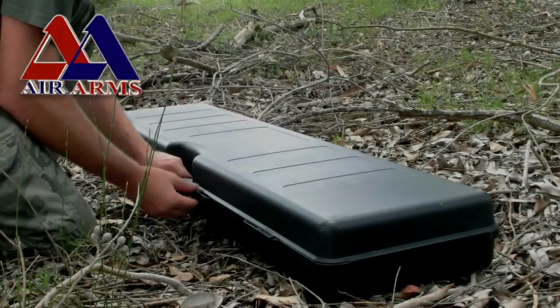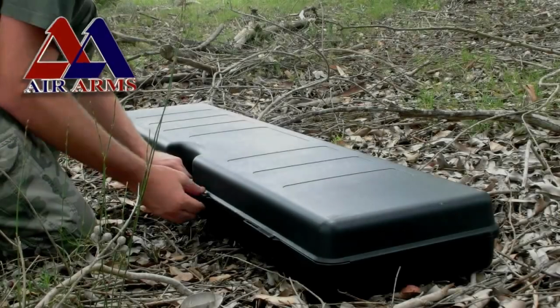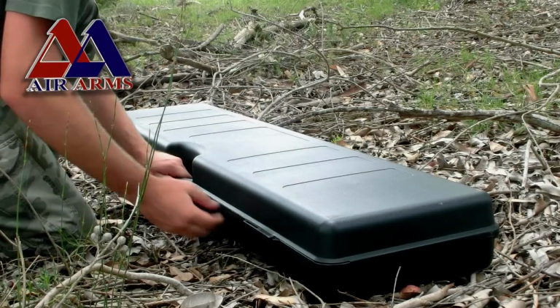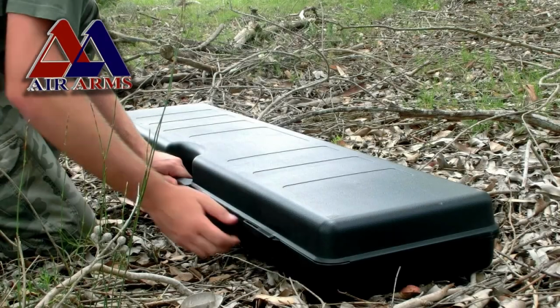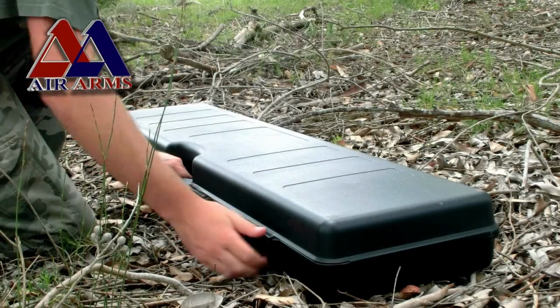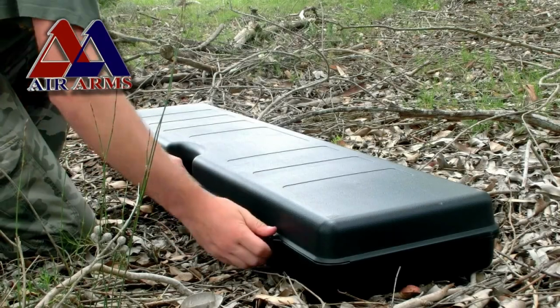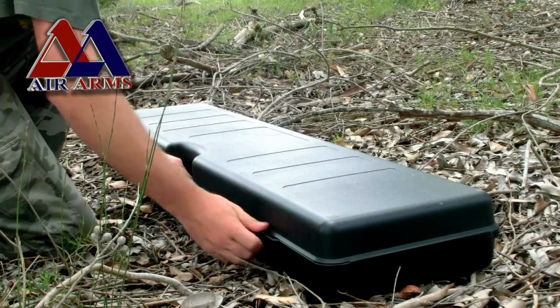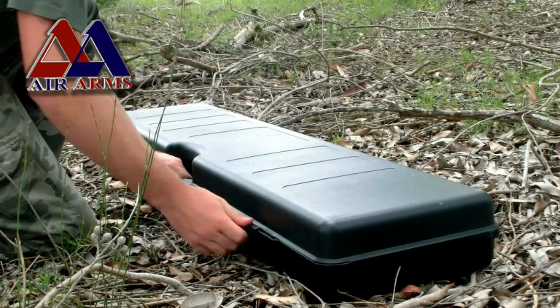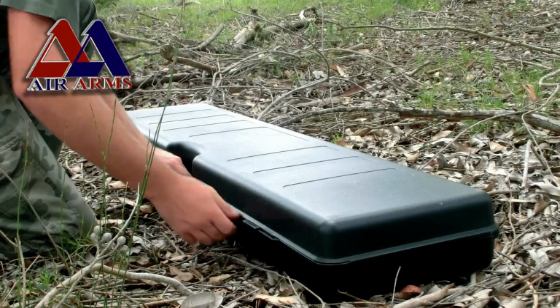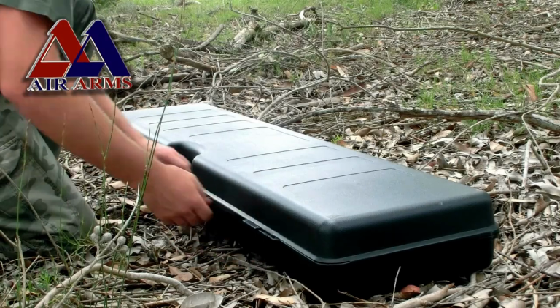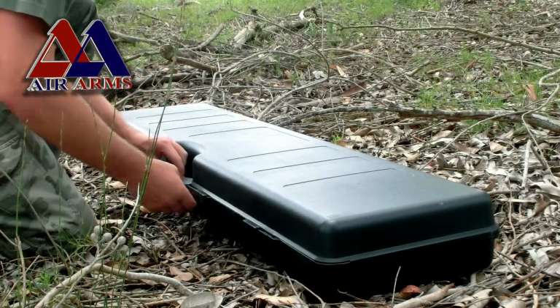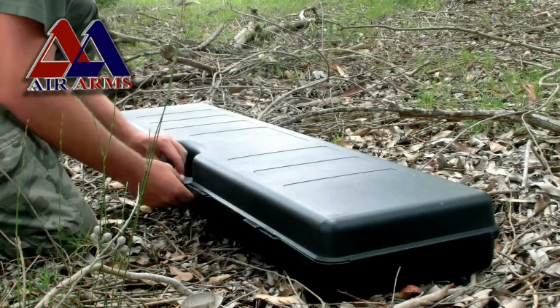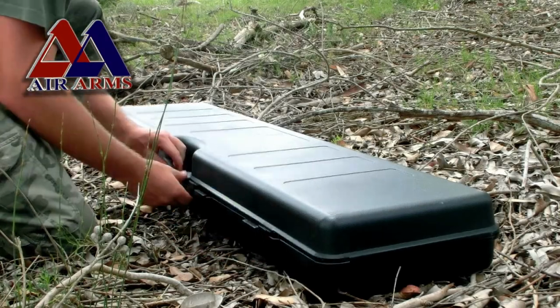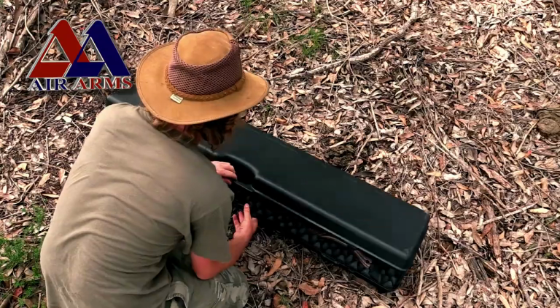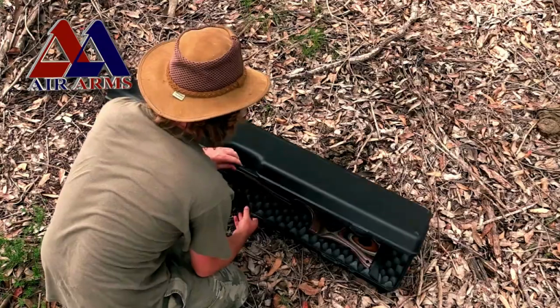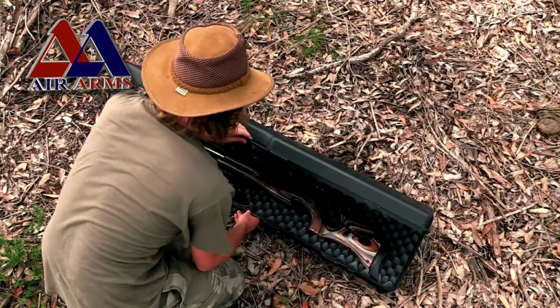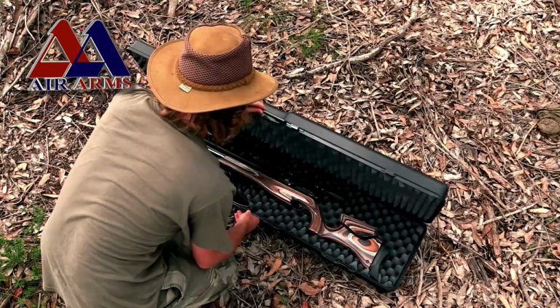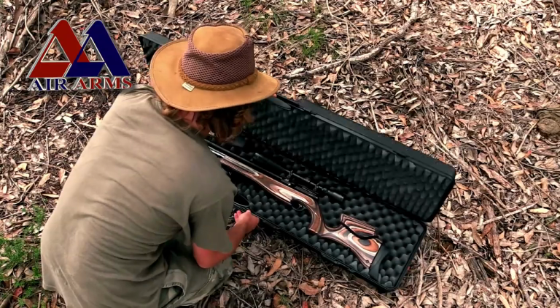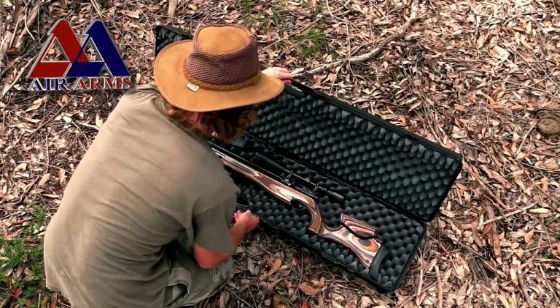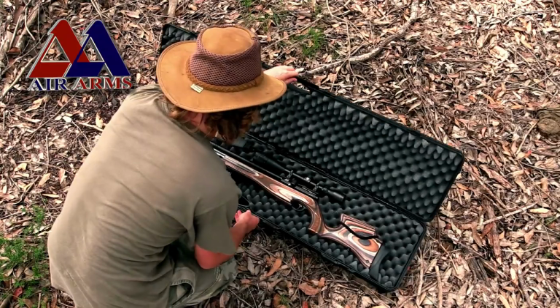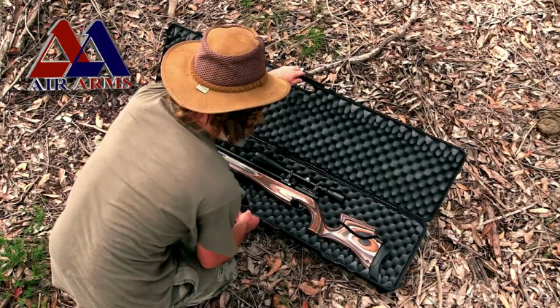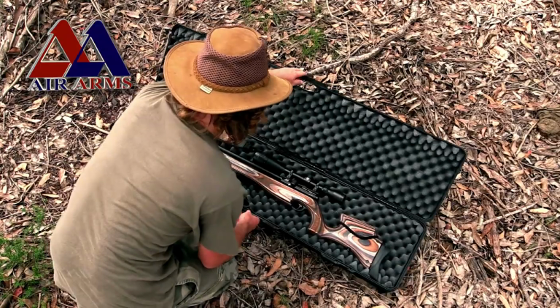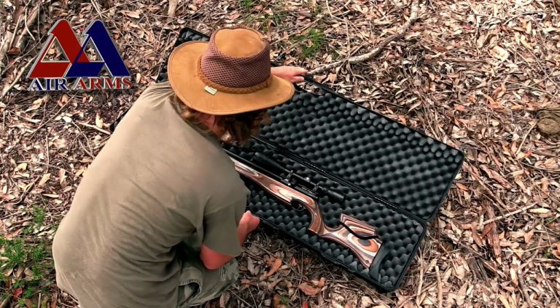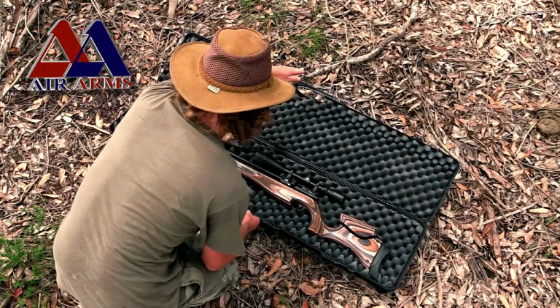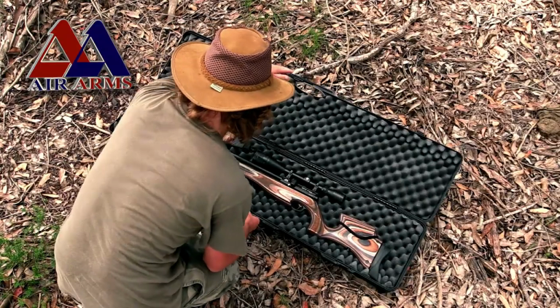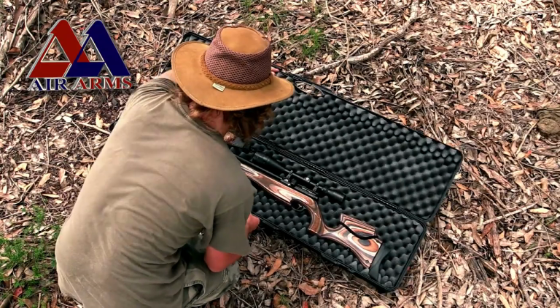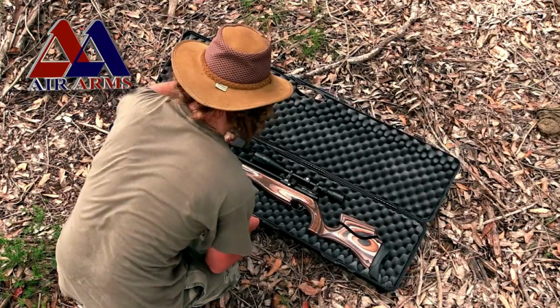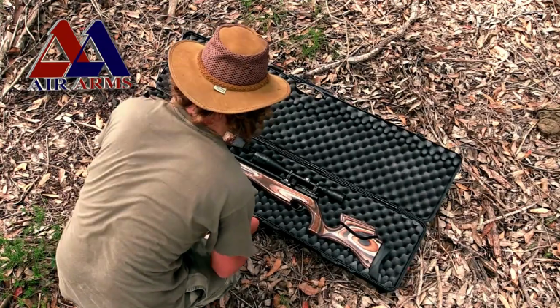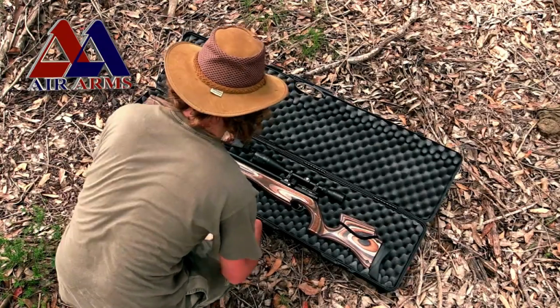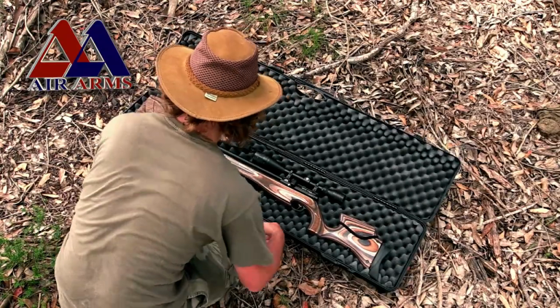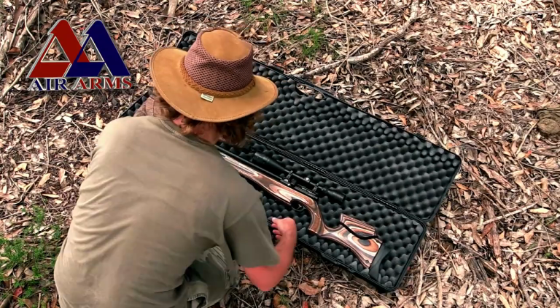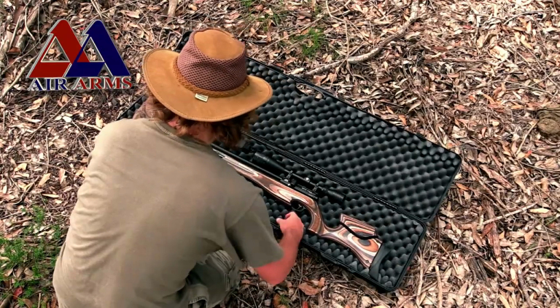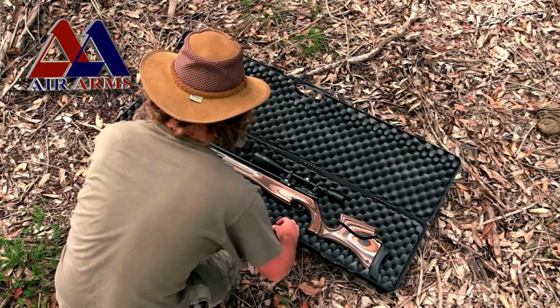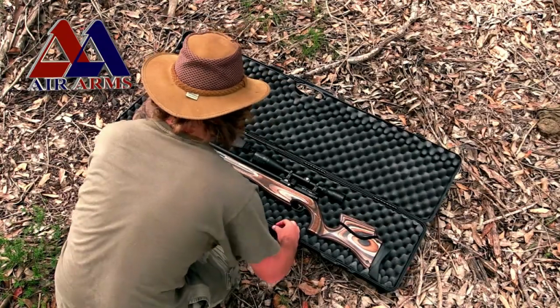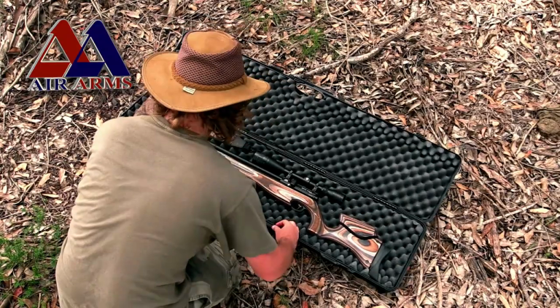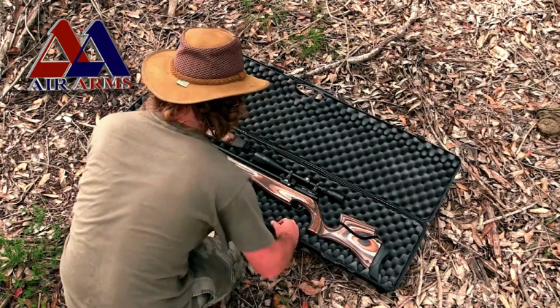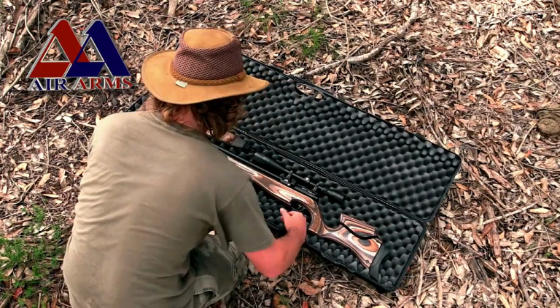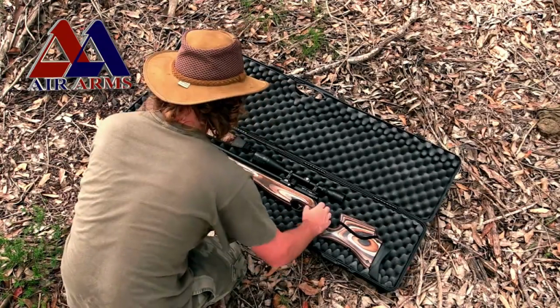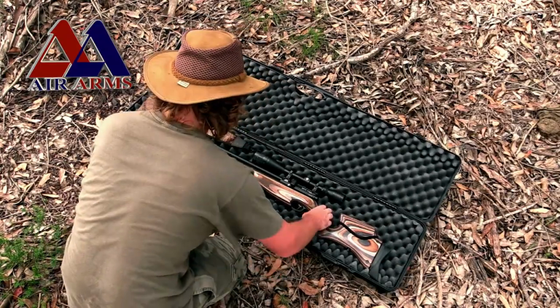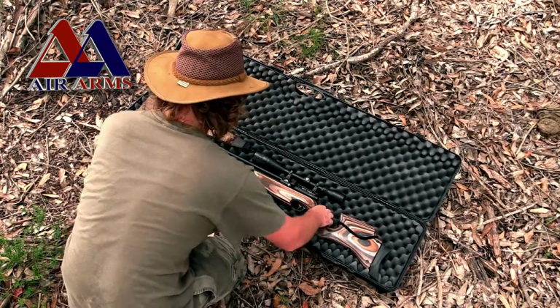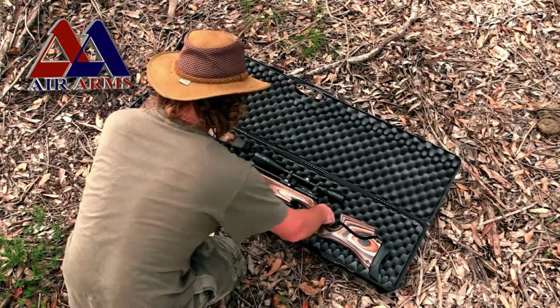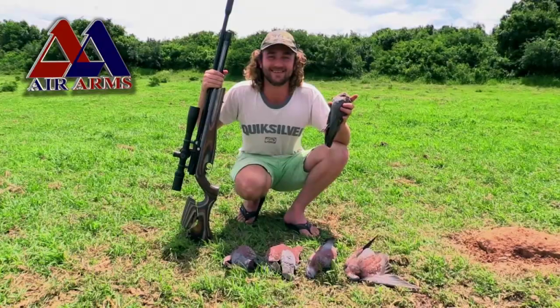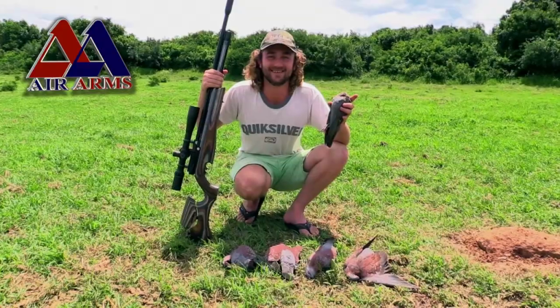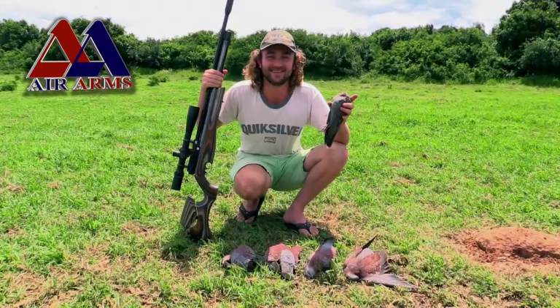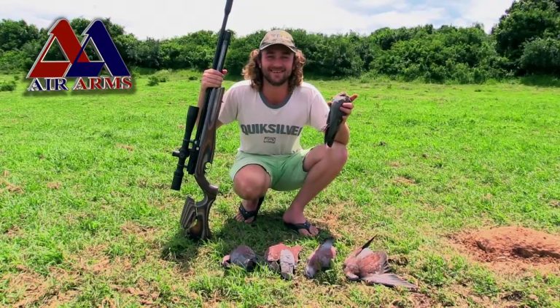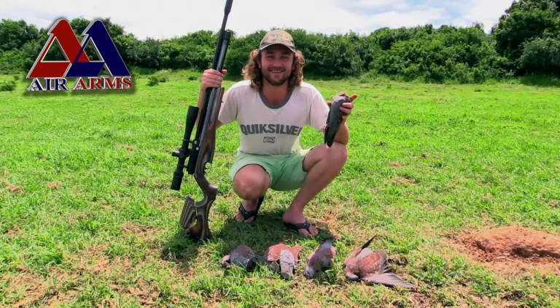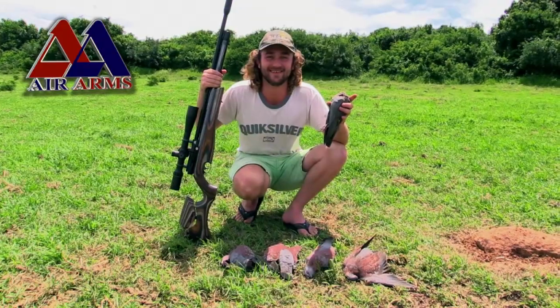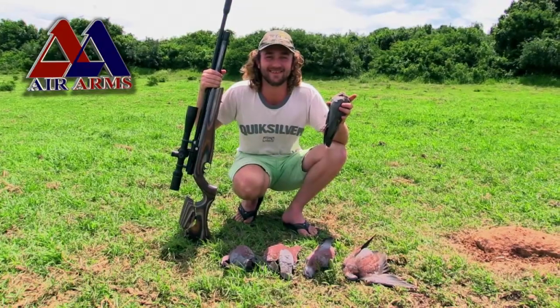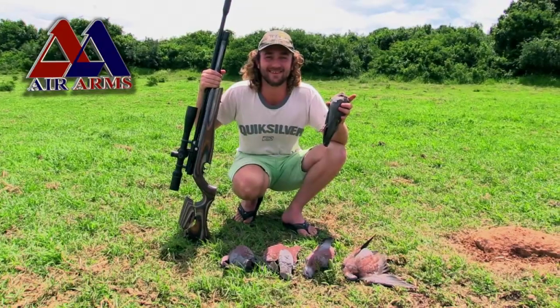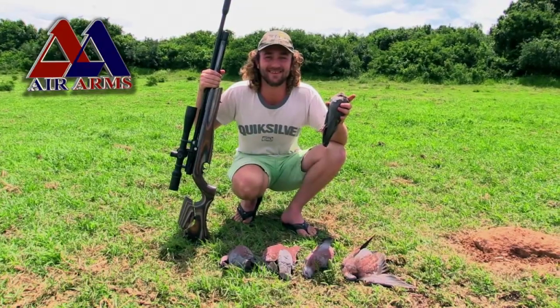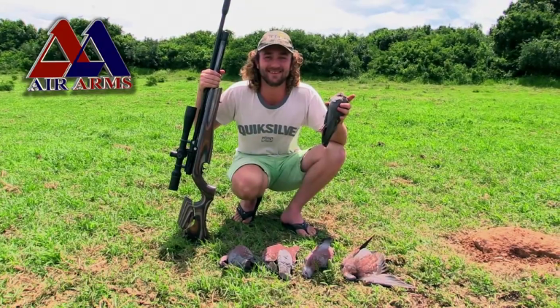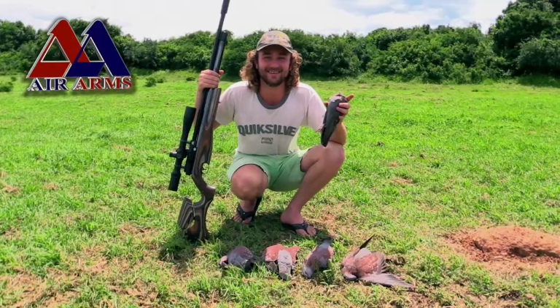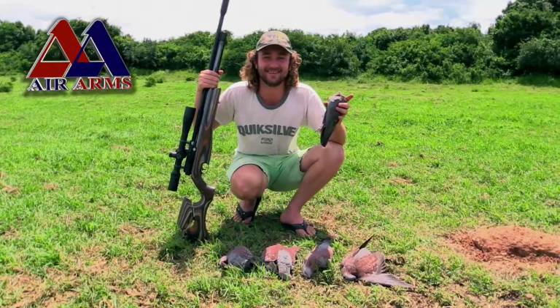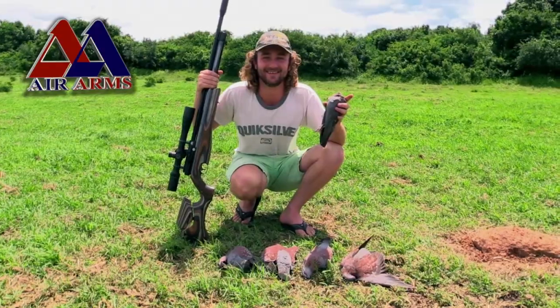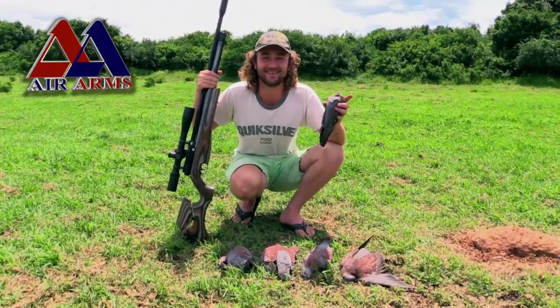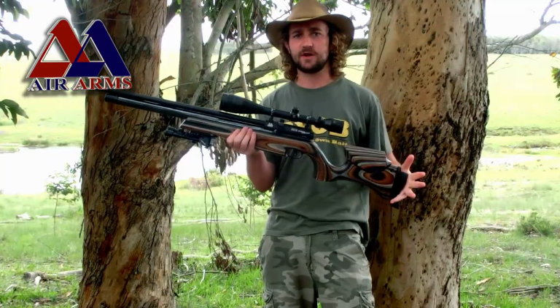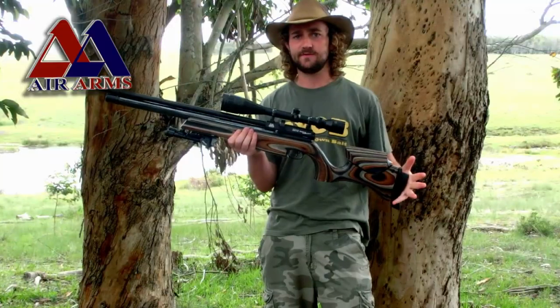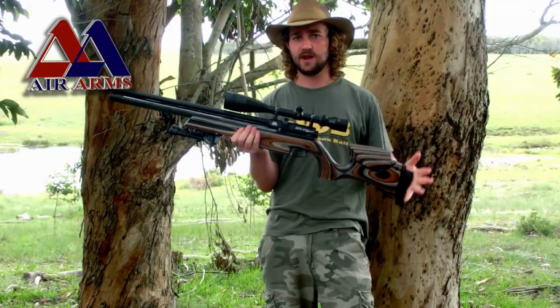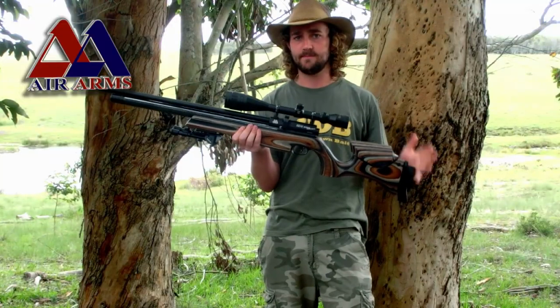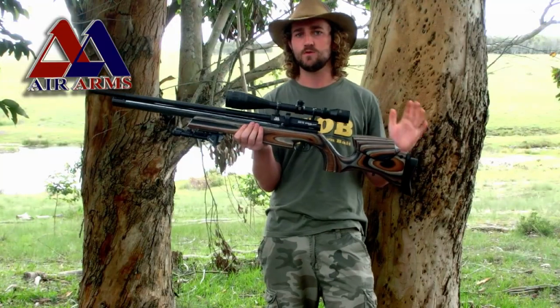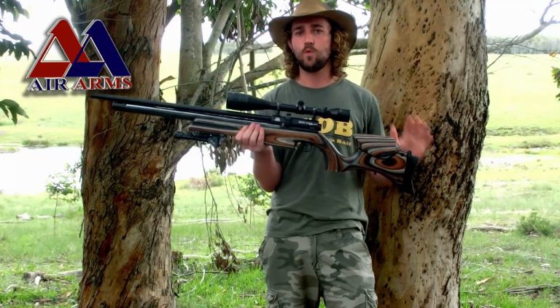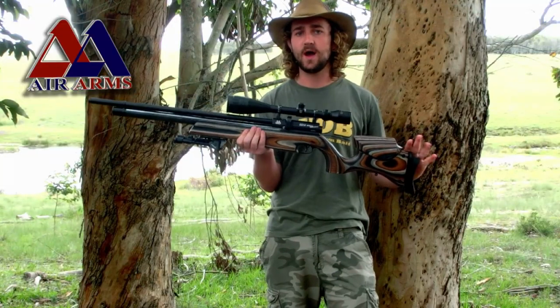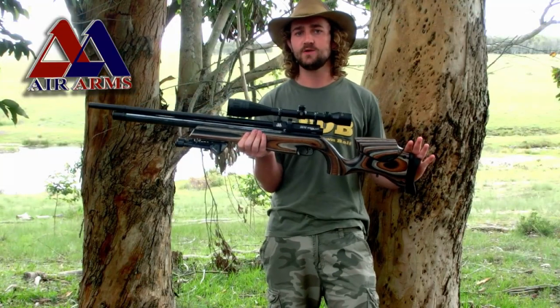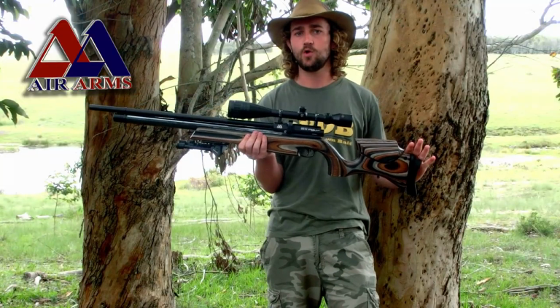Tonight on Air Arms TV, we're taking a closer look at the Ultimate Sporter with our man from South Africa, Matt Dubbo.